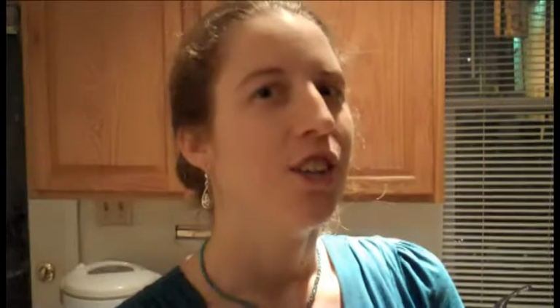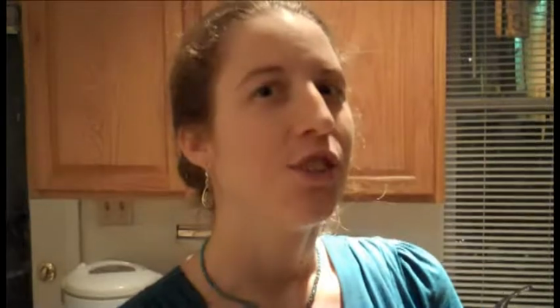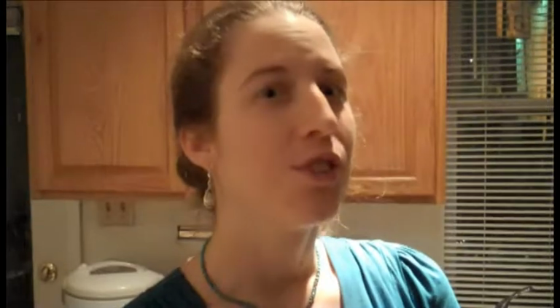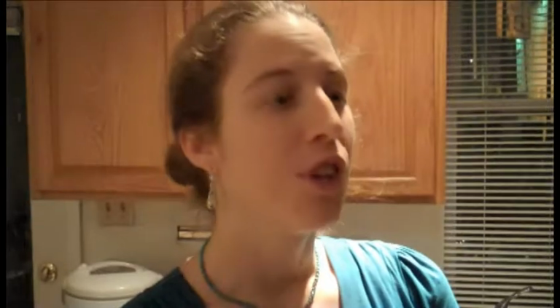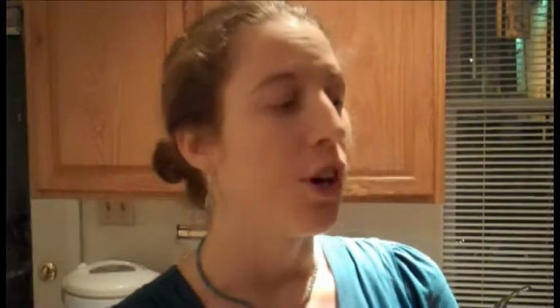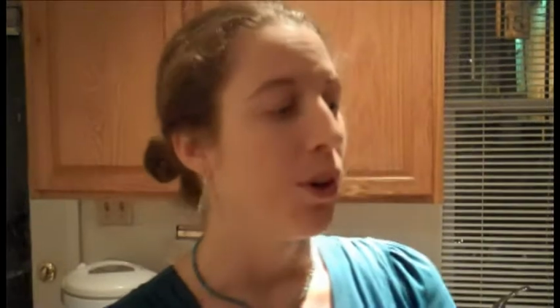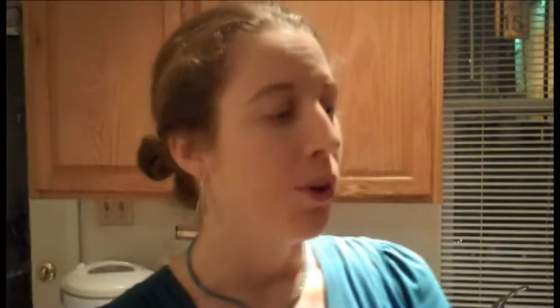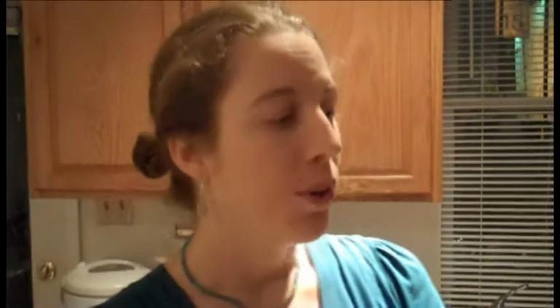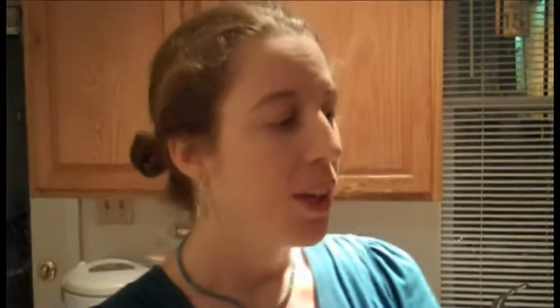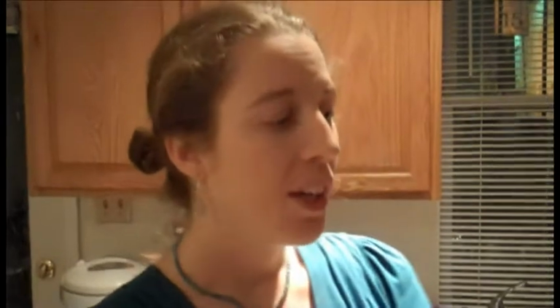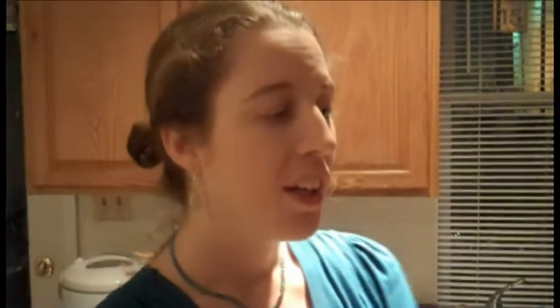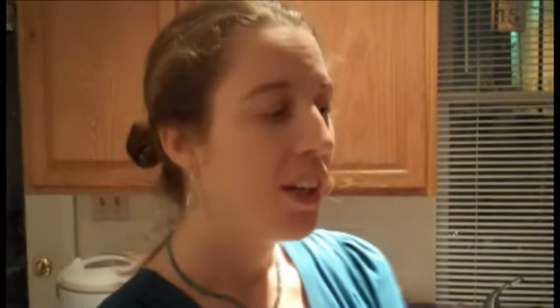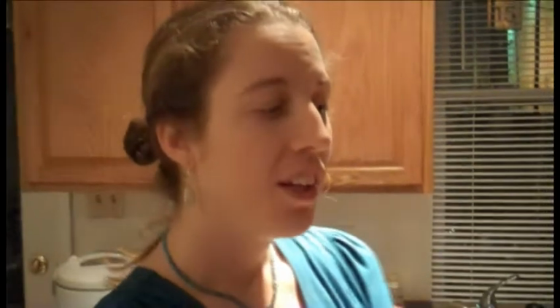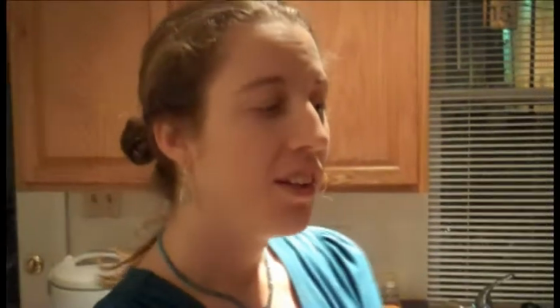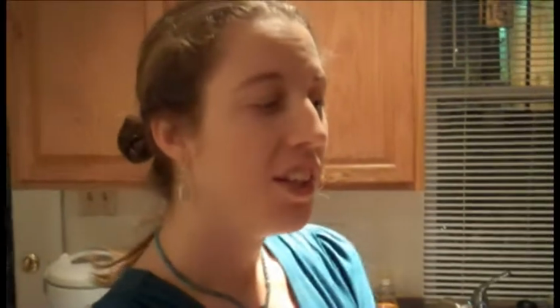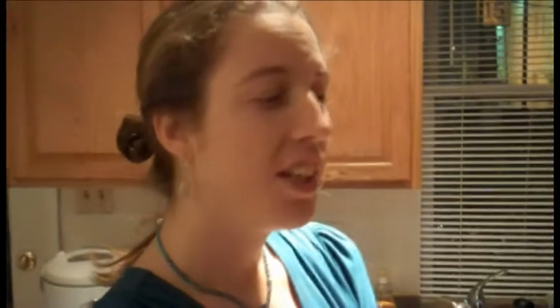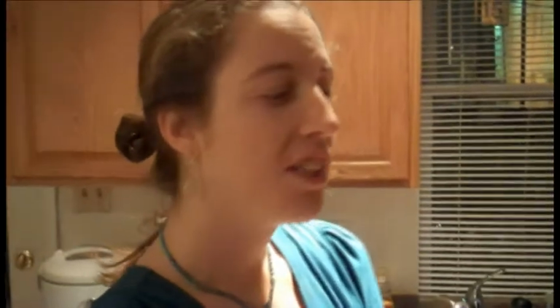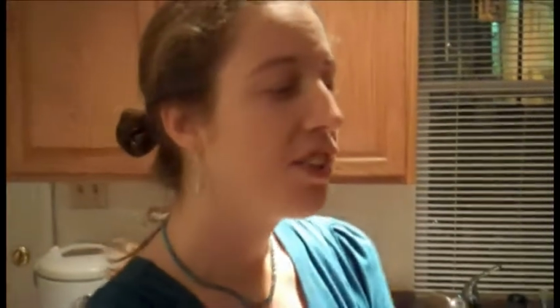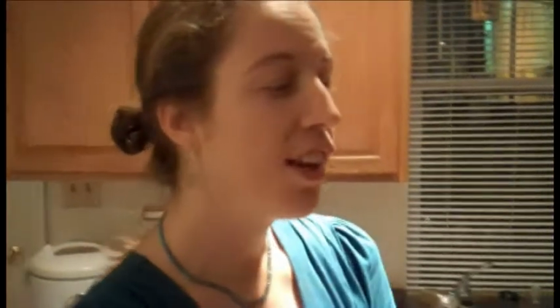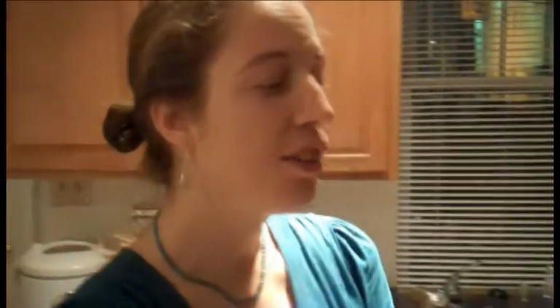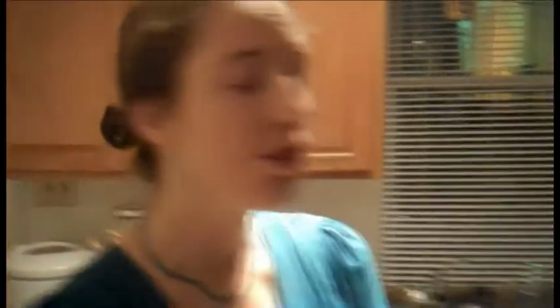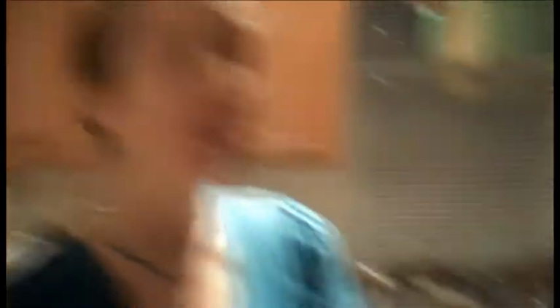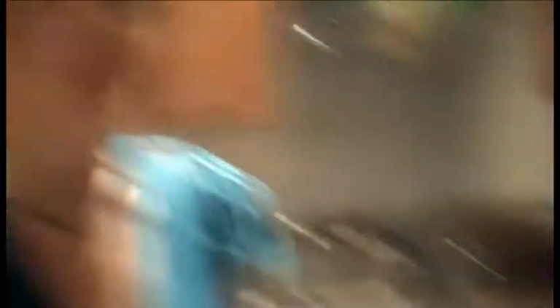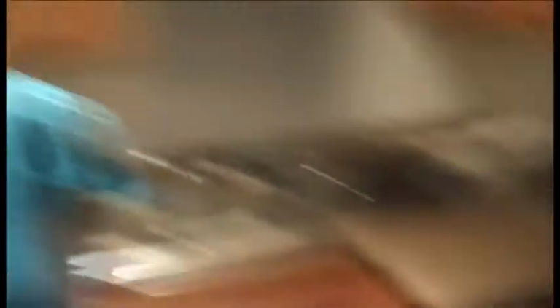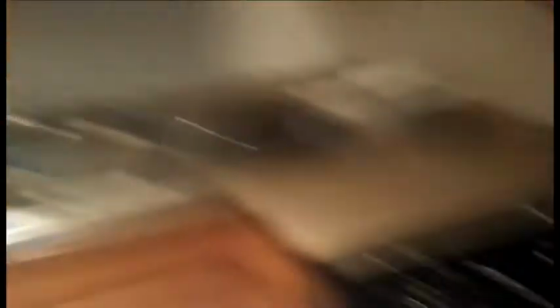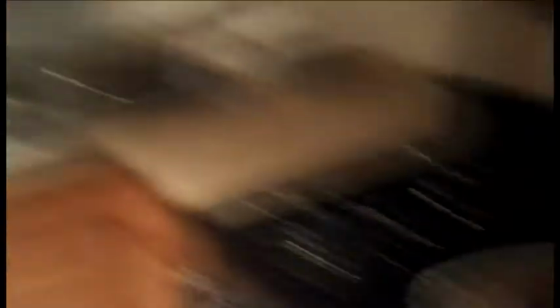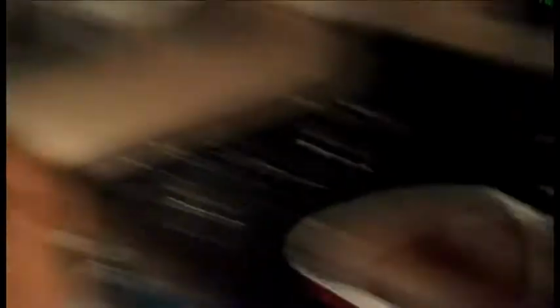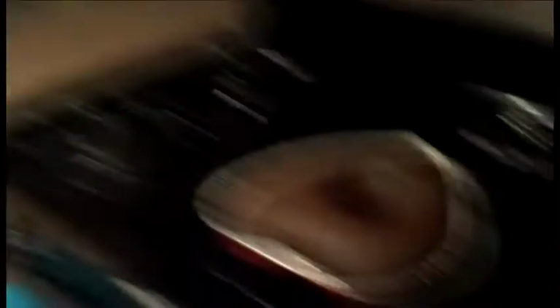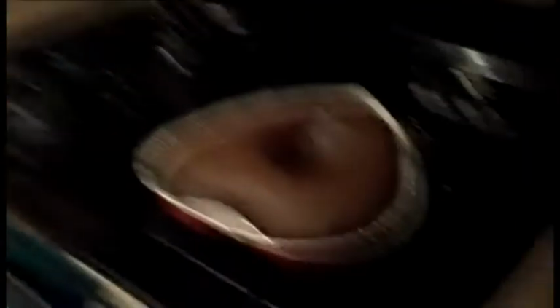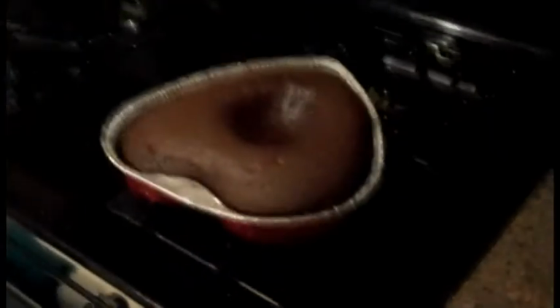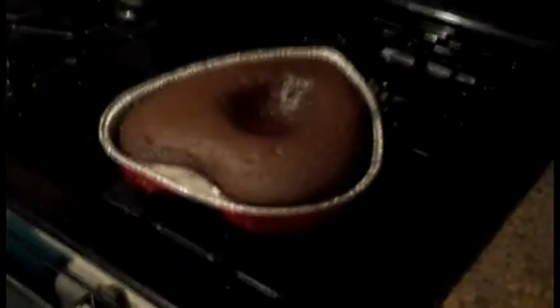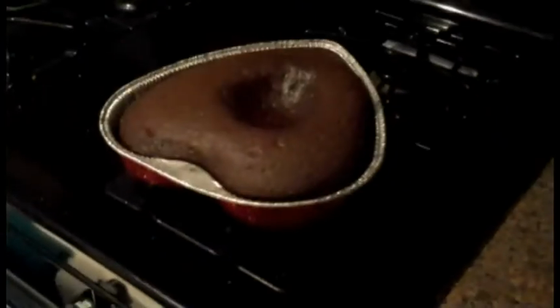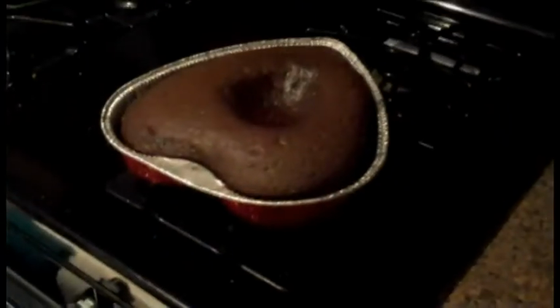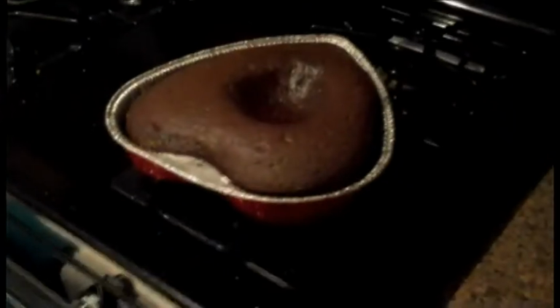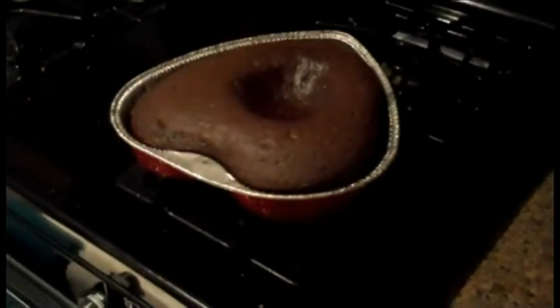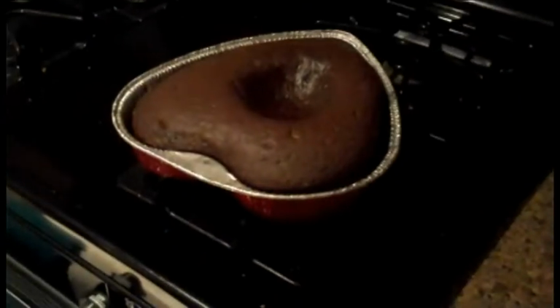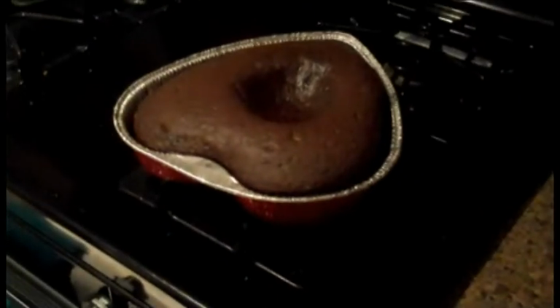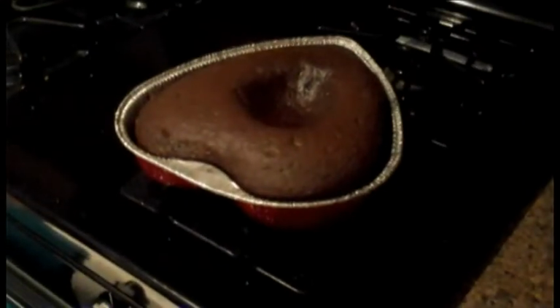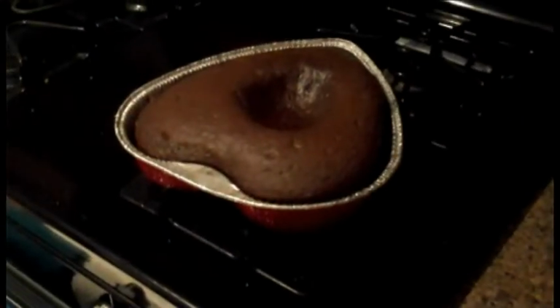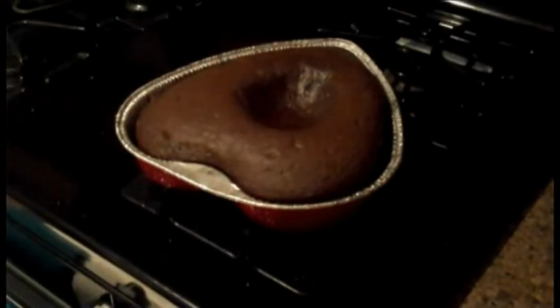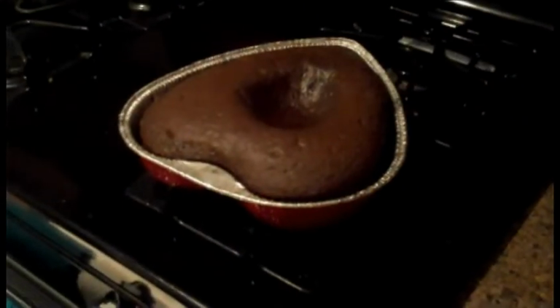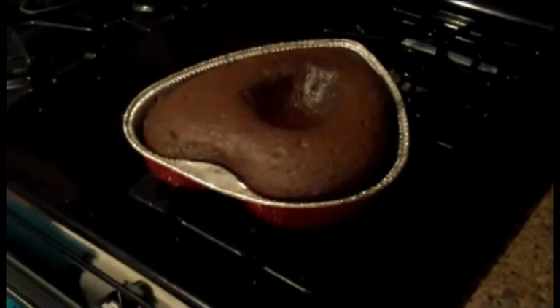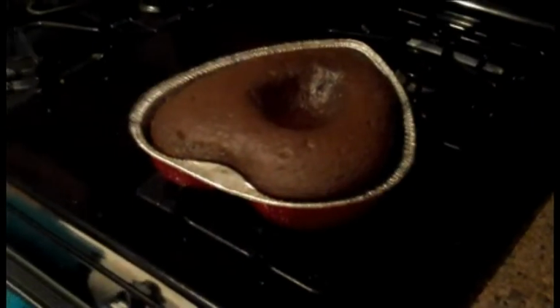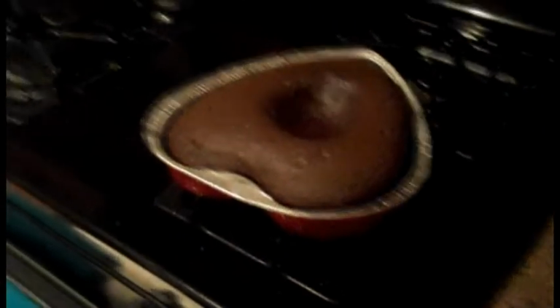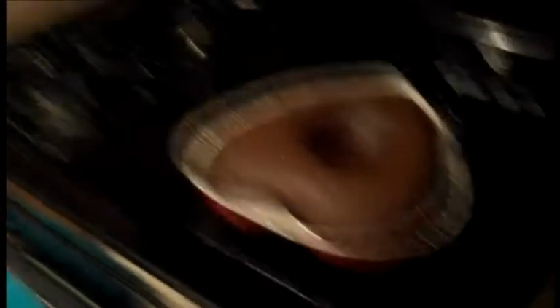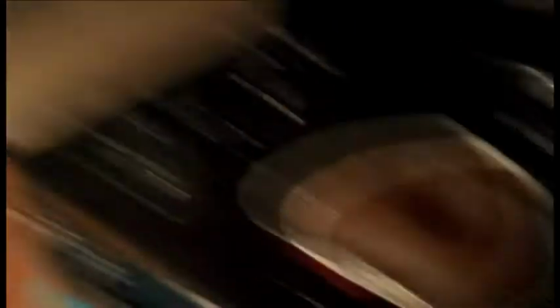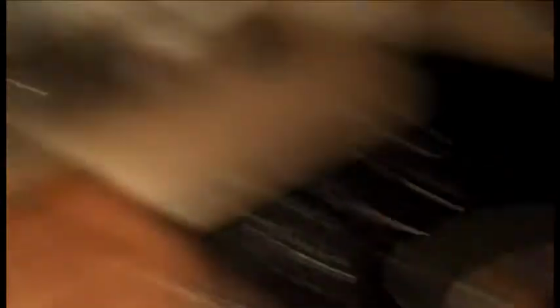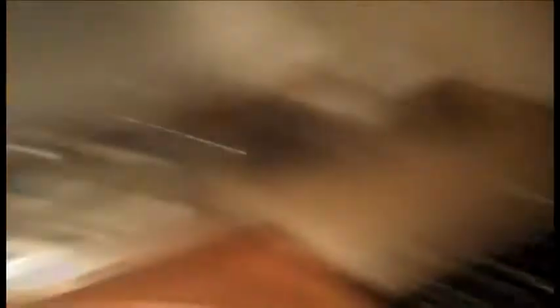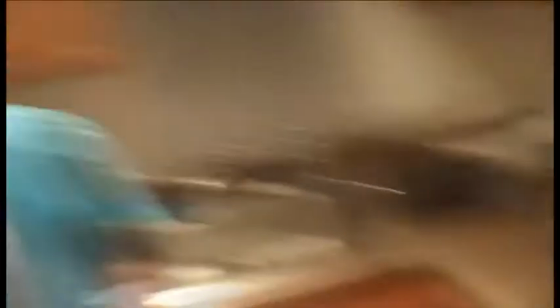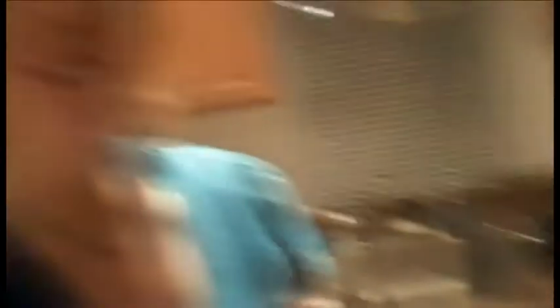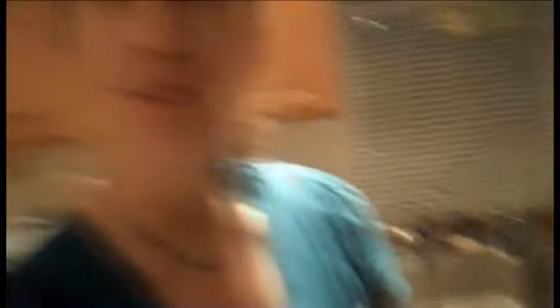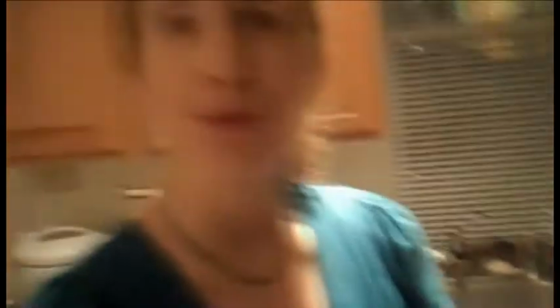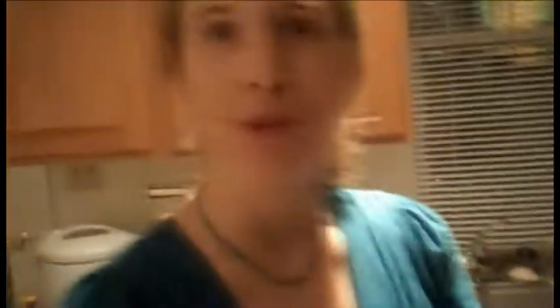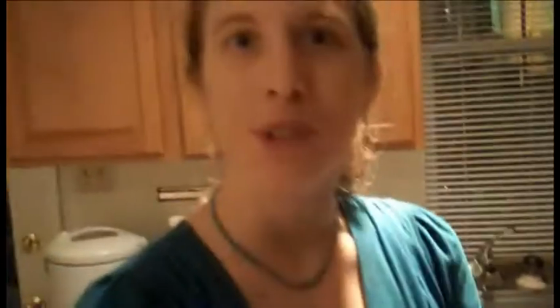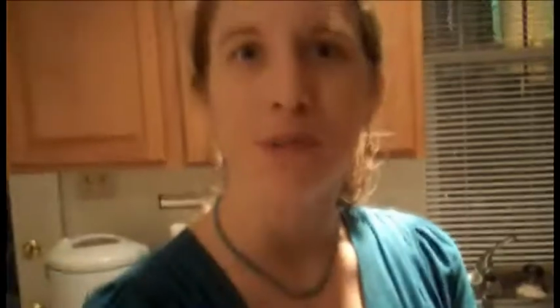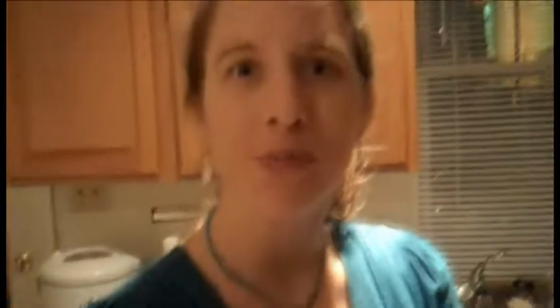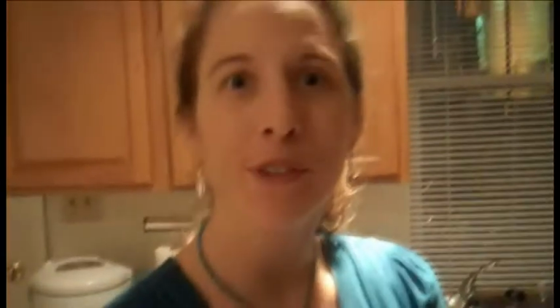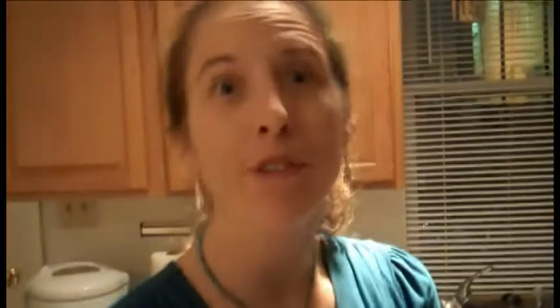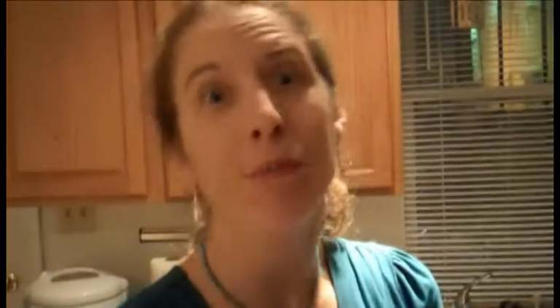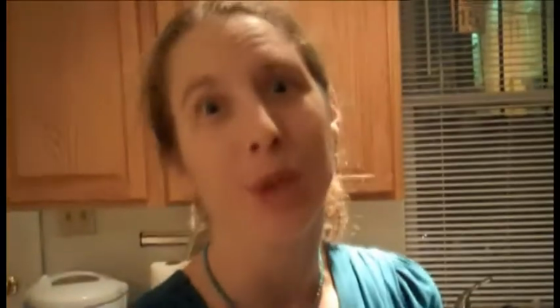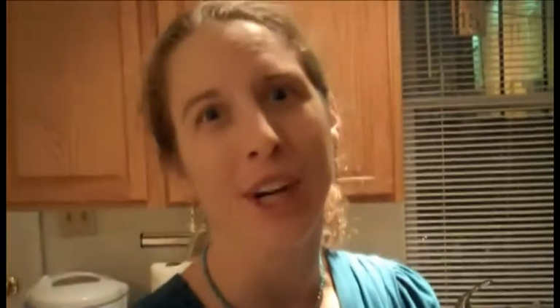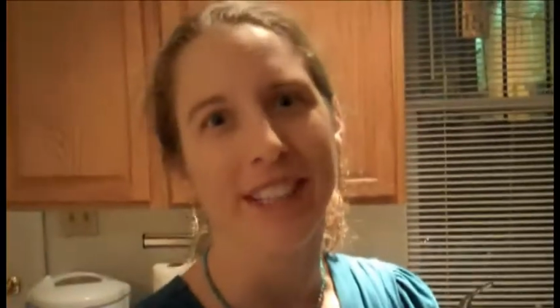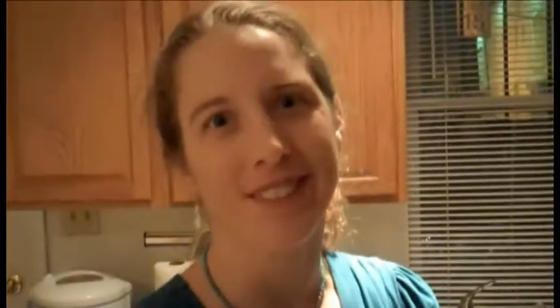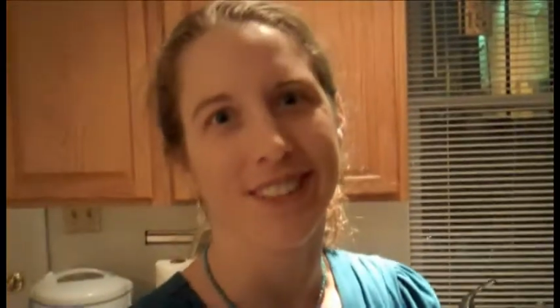The intentional cavern in the middle just leaves room for more icing.